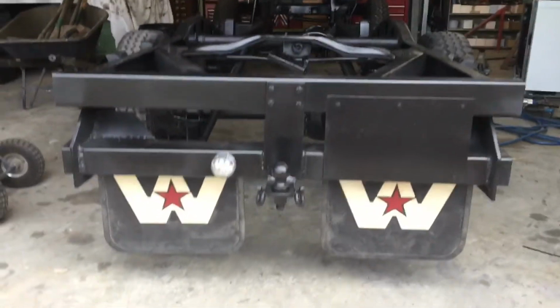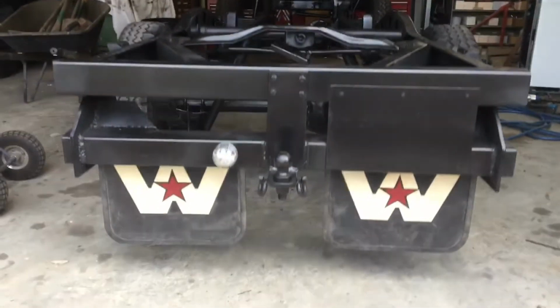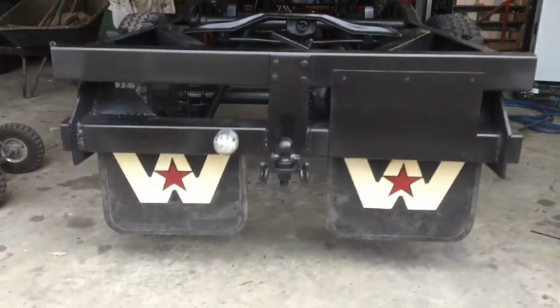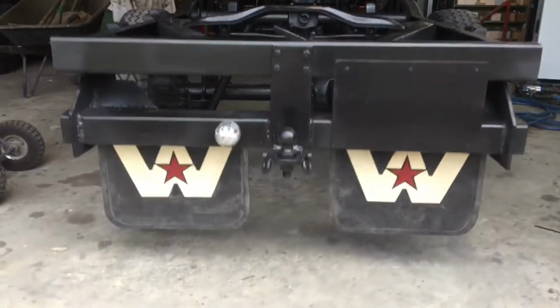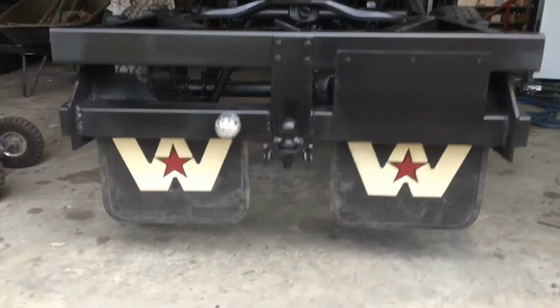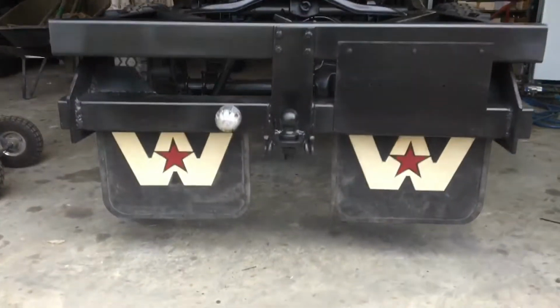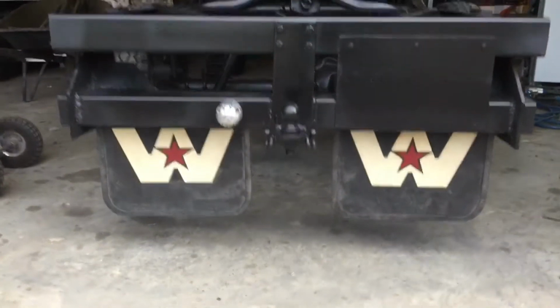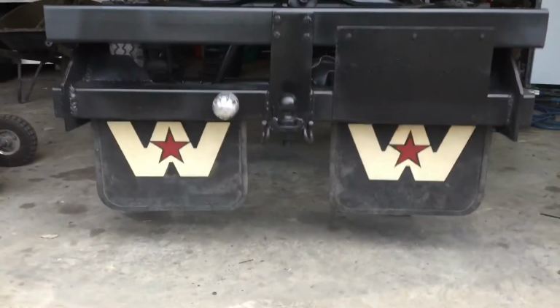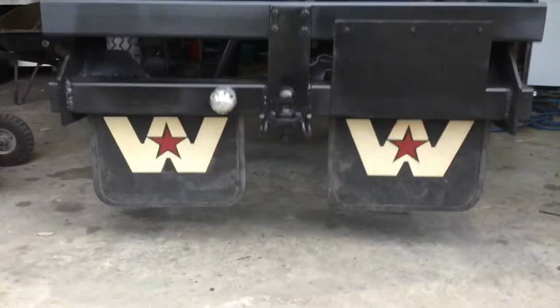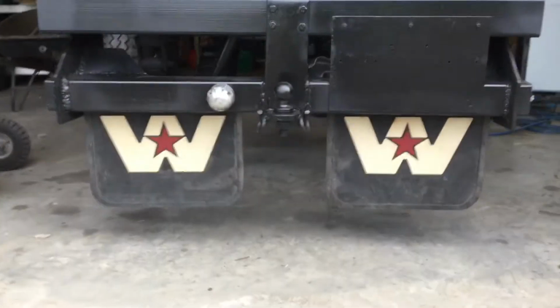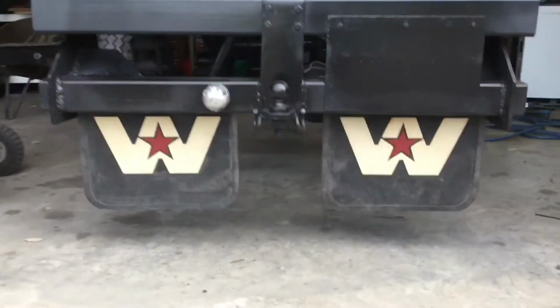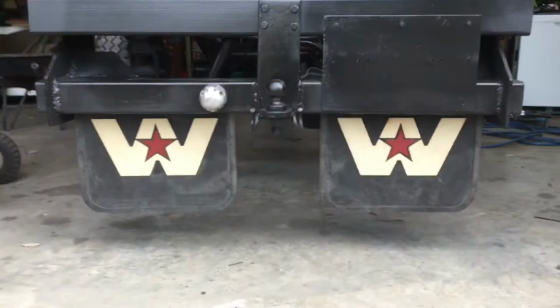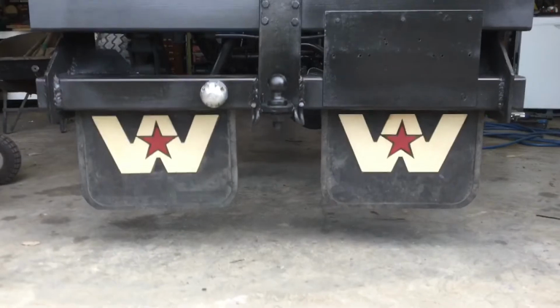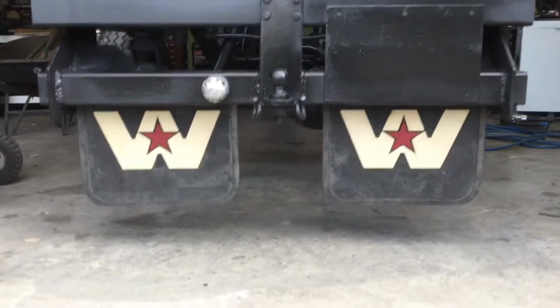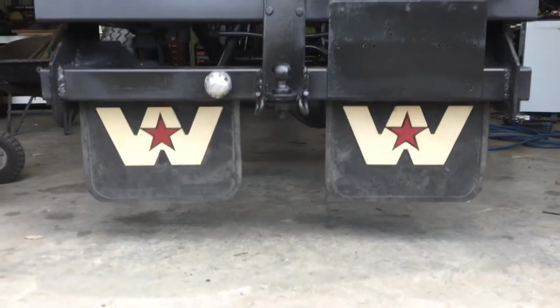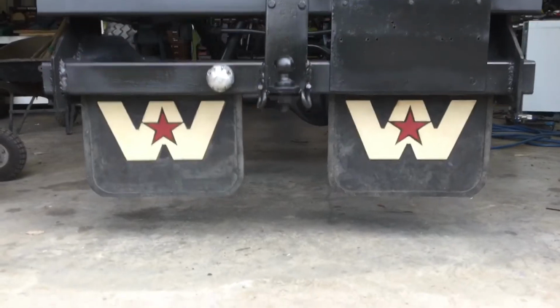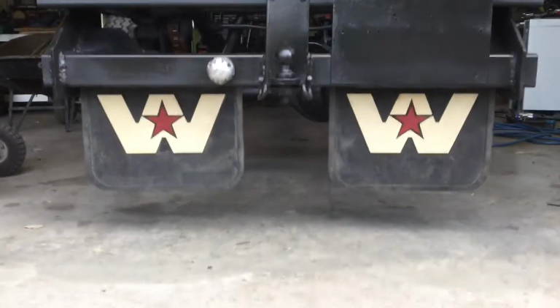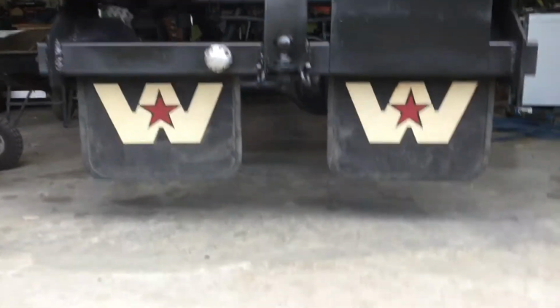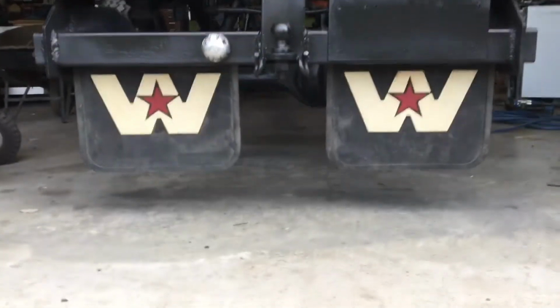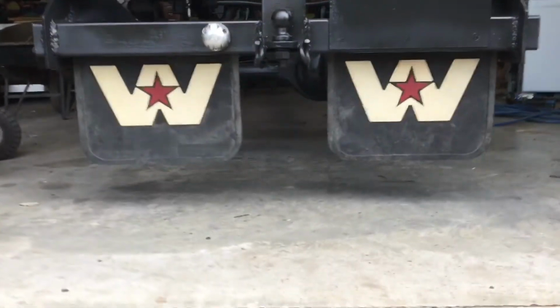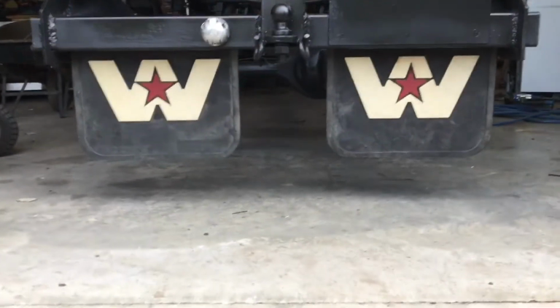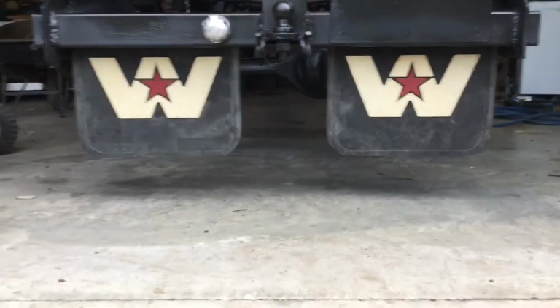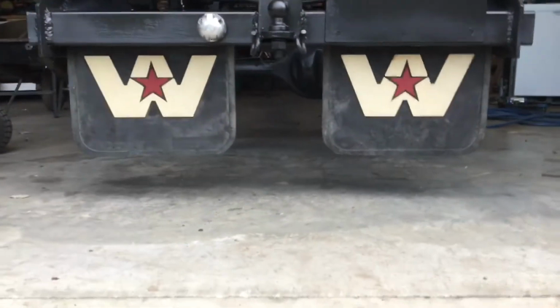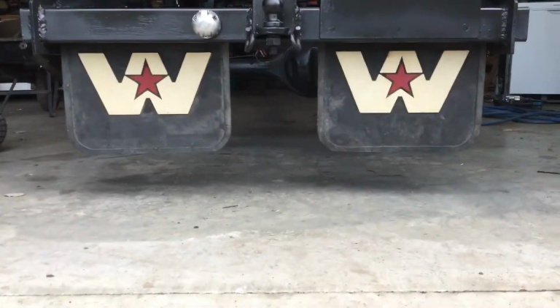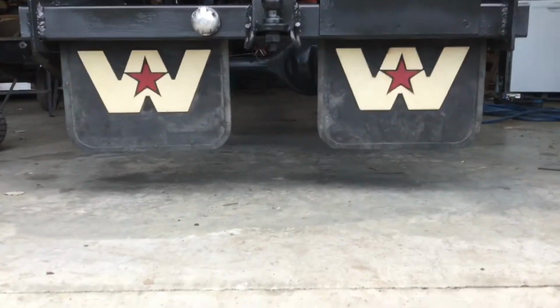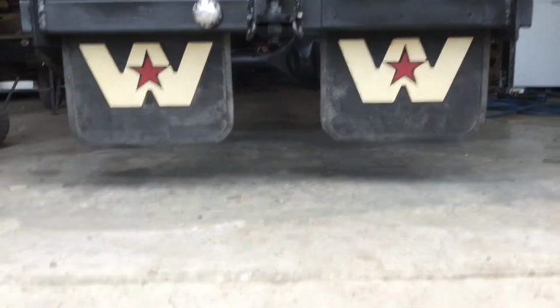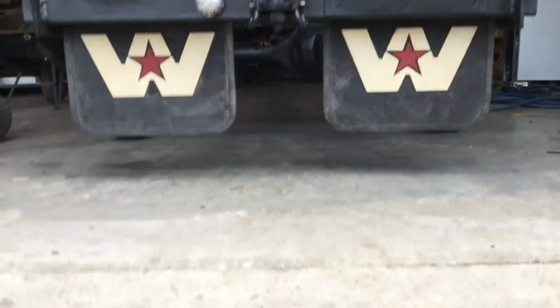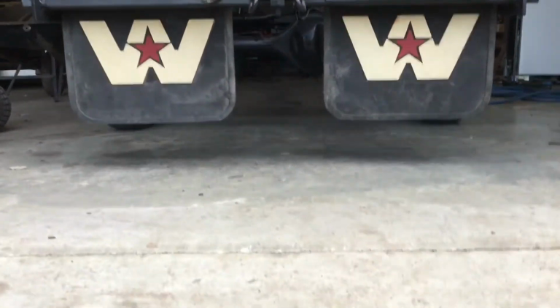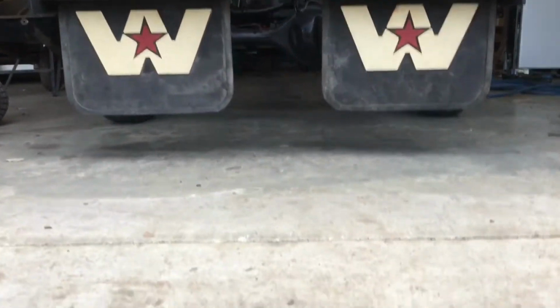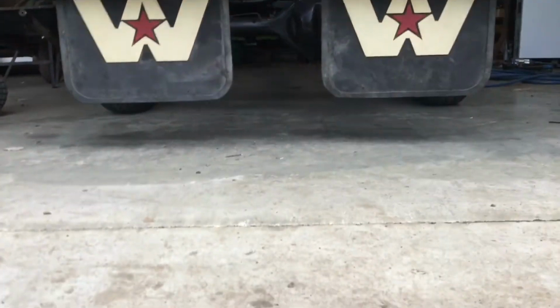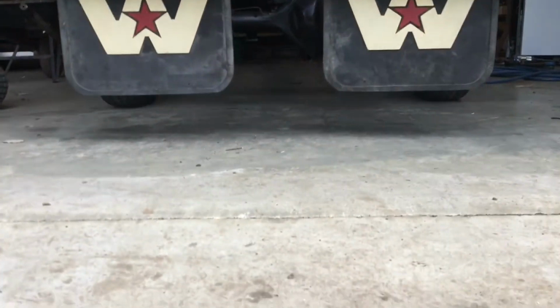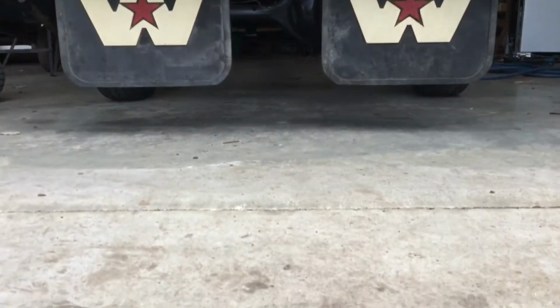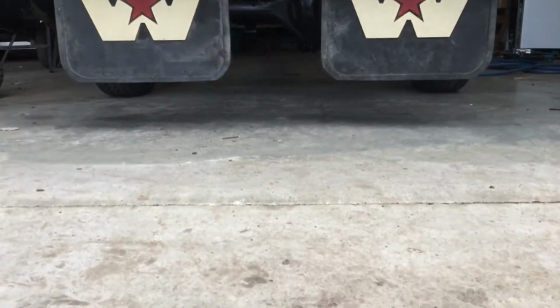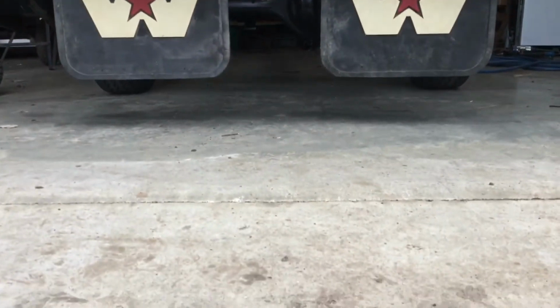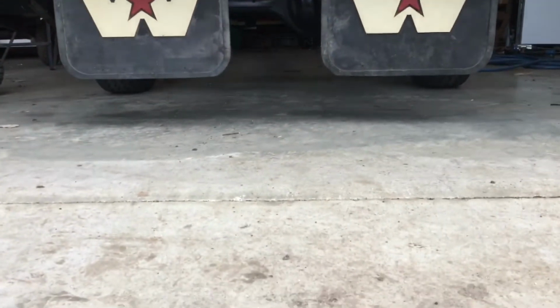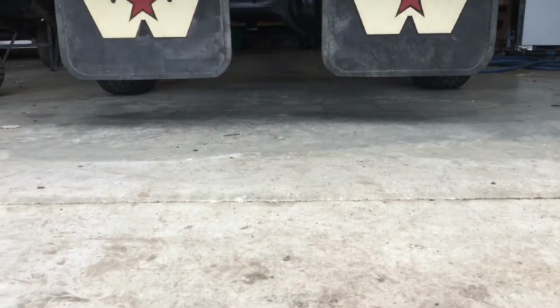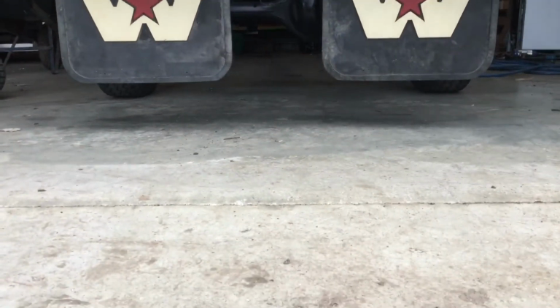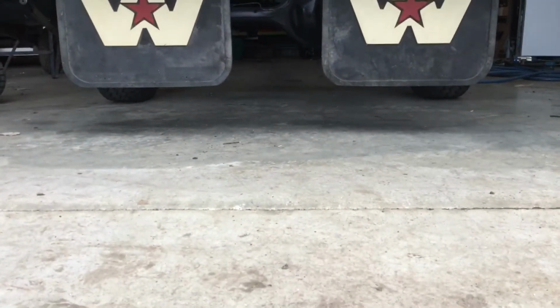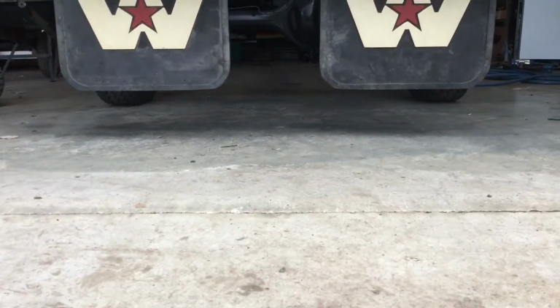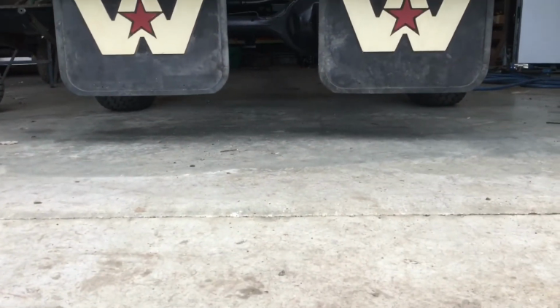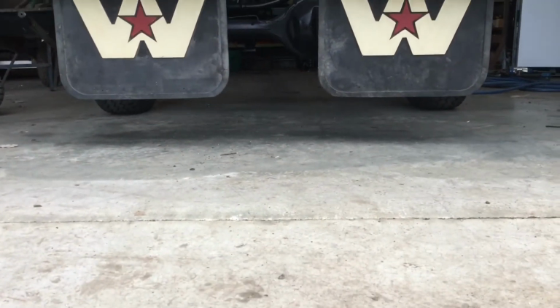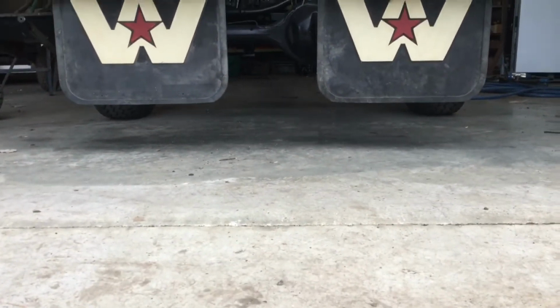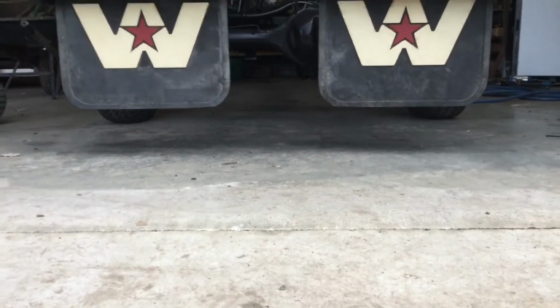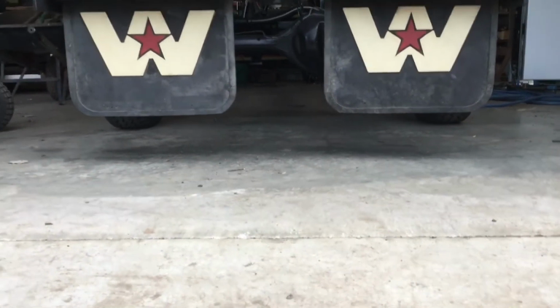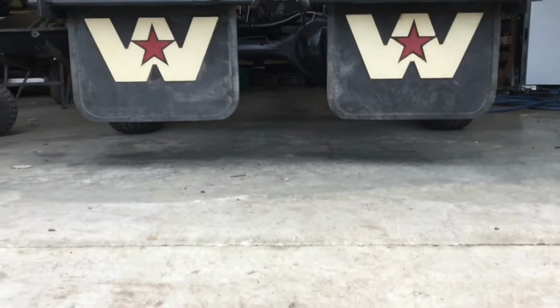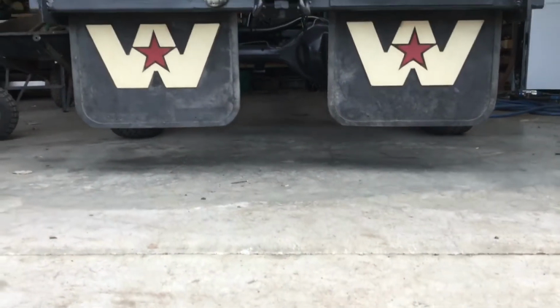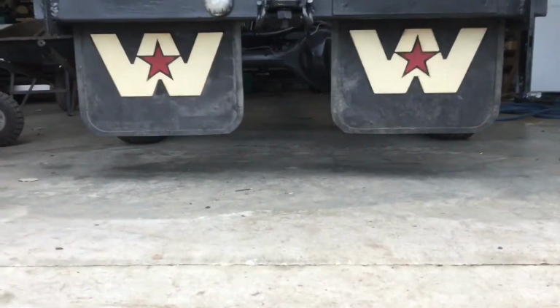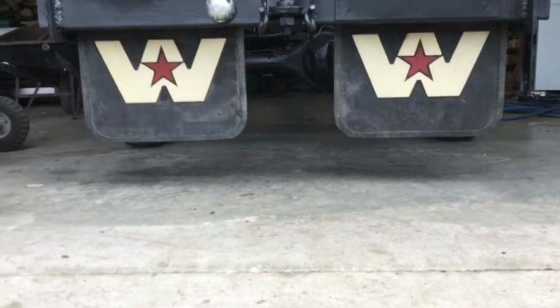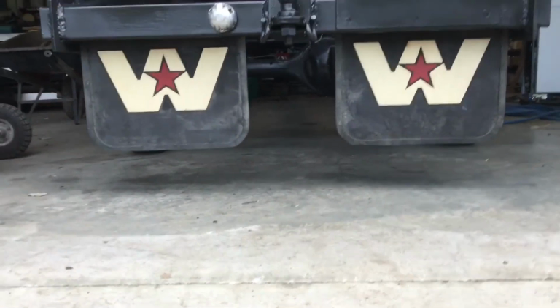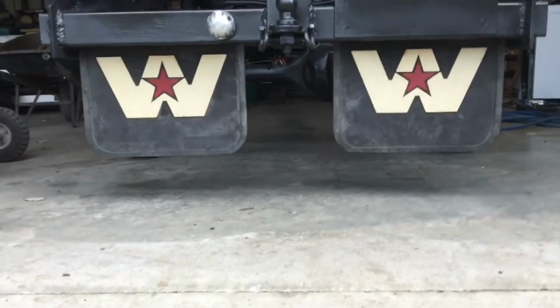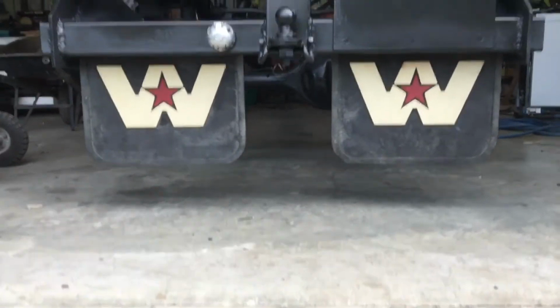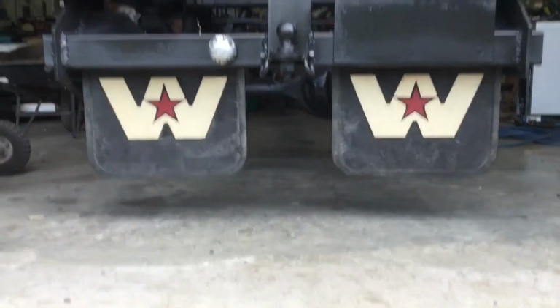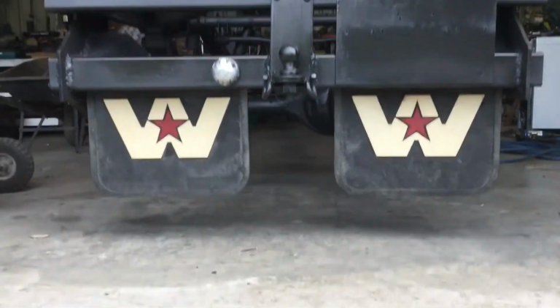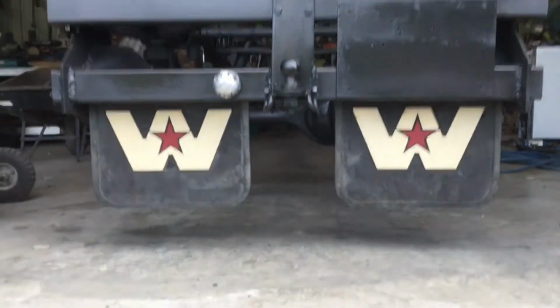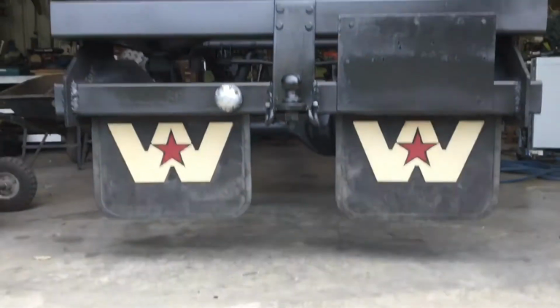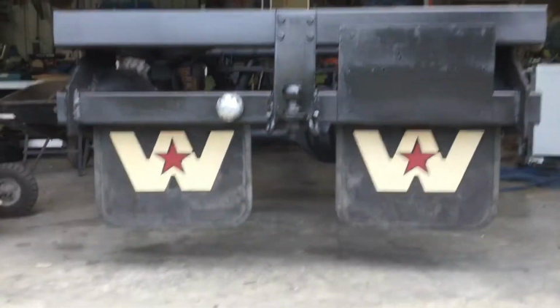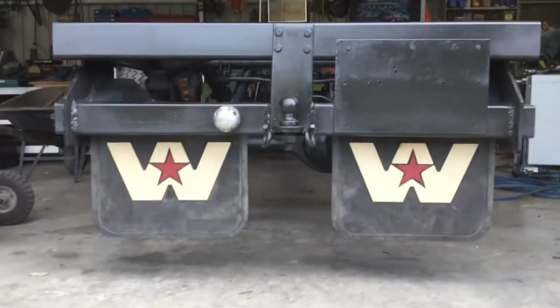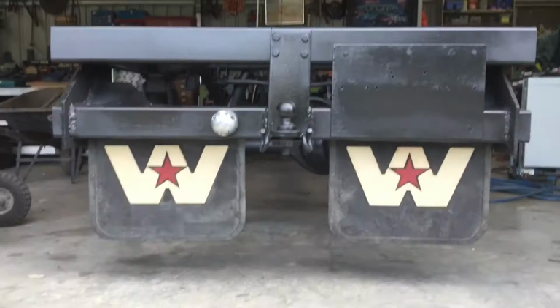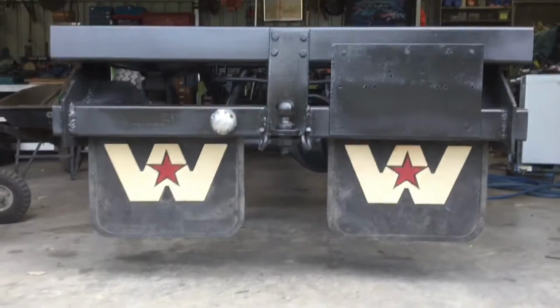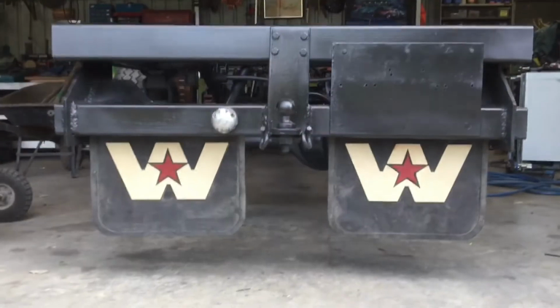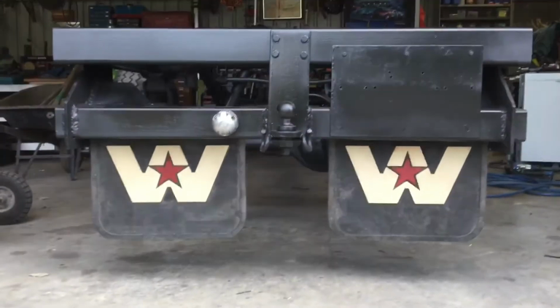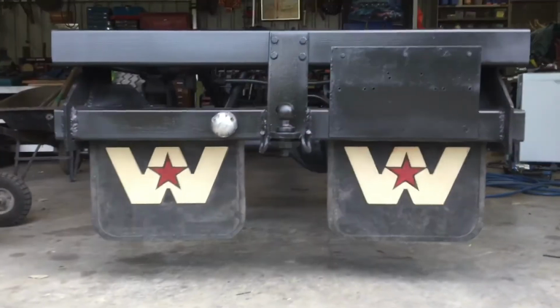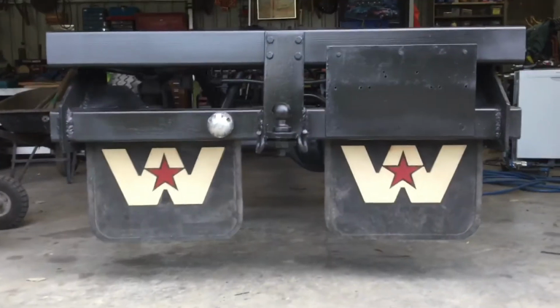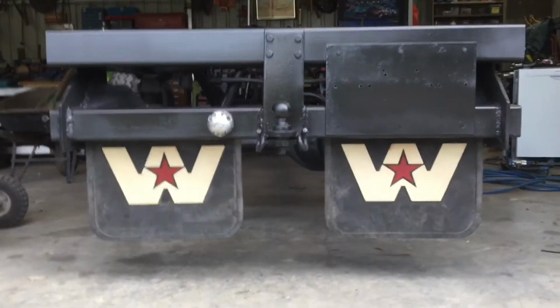They're sitting under the back here. There's a fair bit of ground clearance still. I reckon they look really good sitting there.